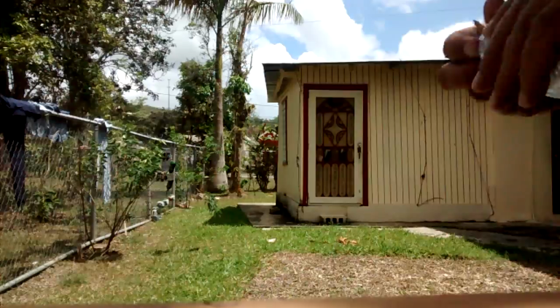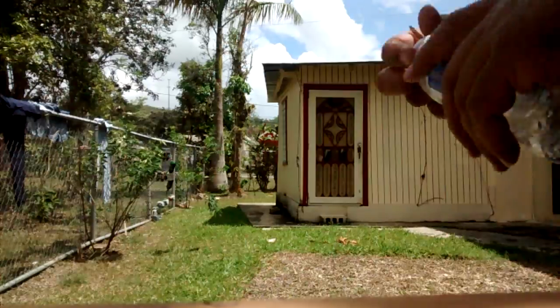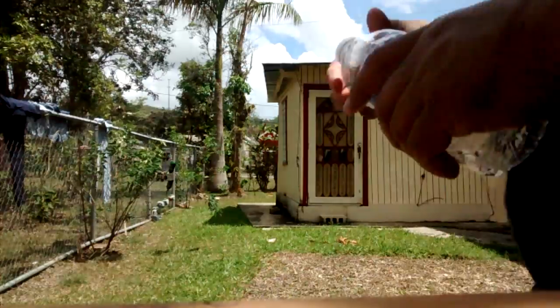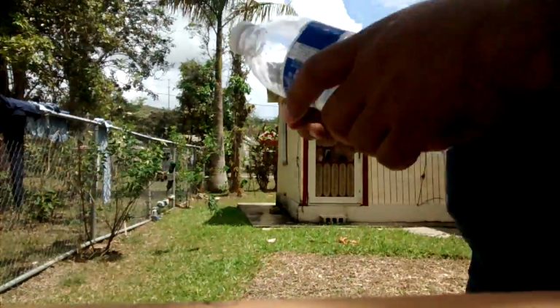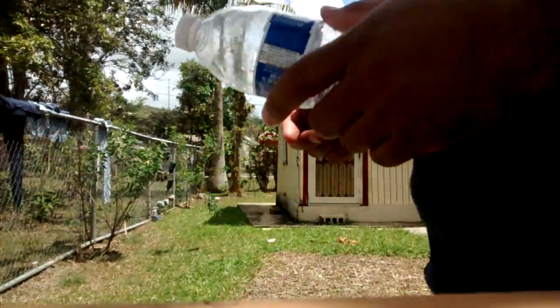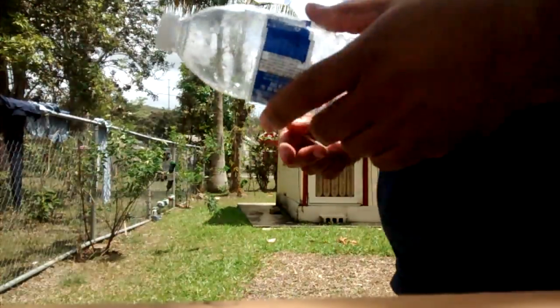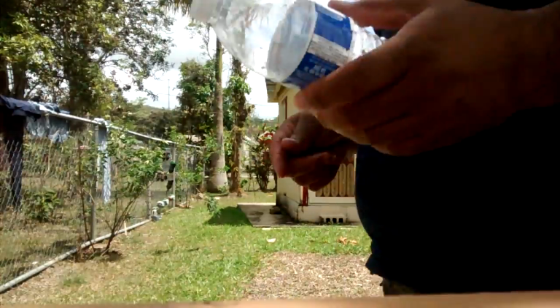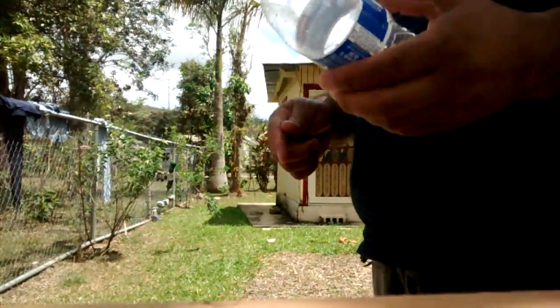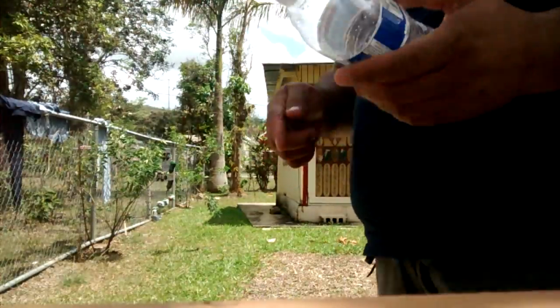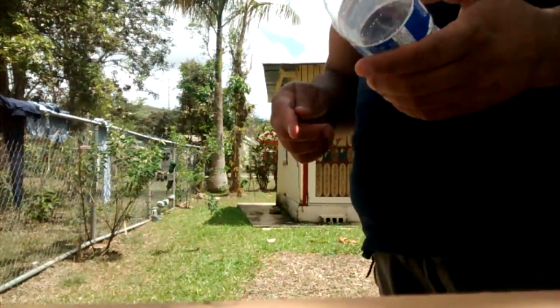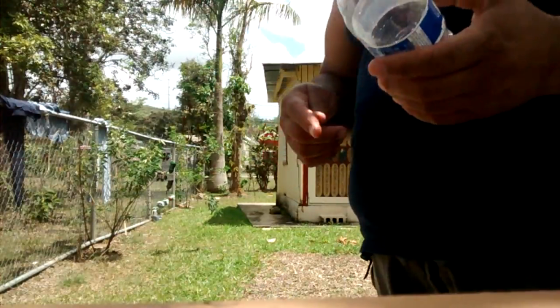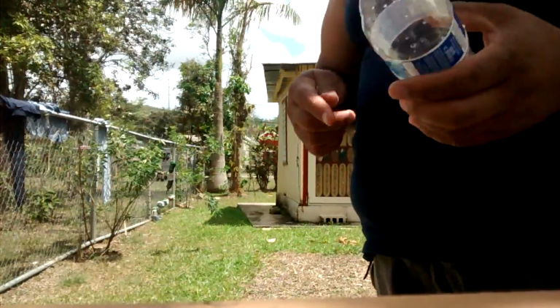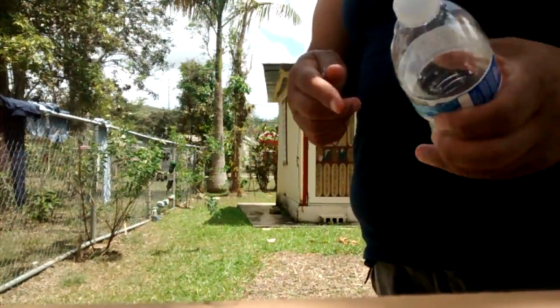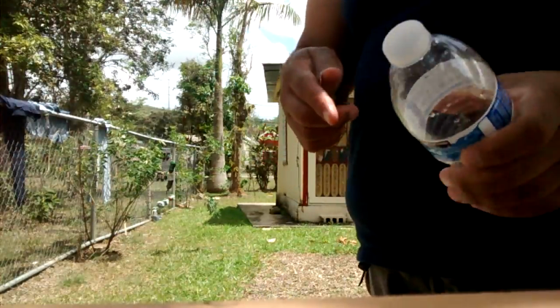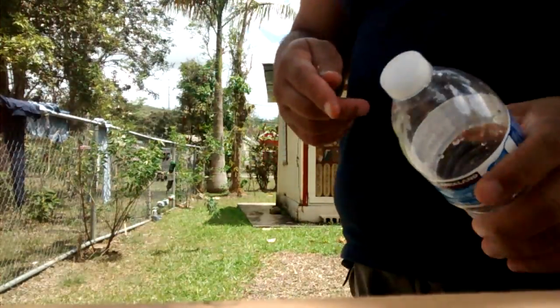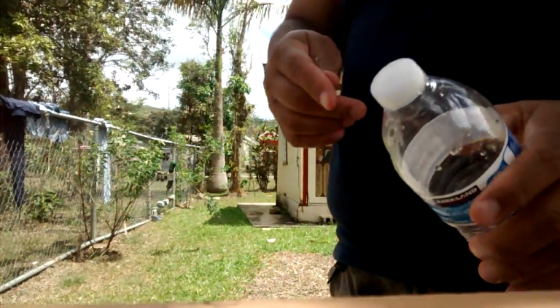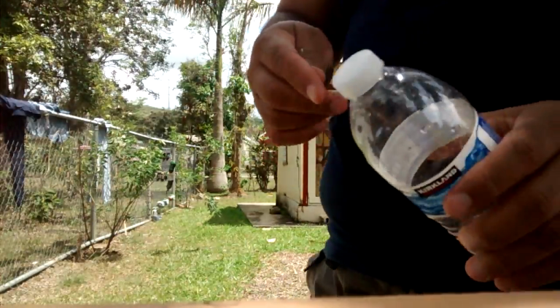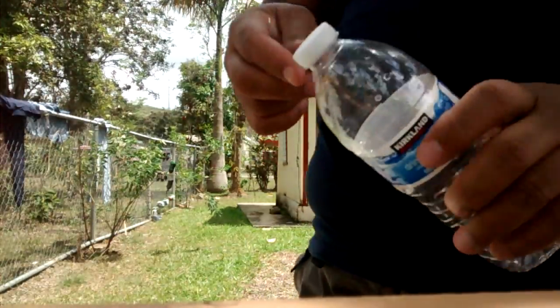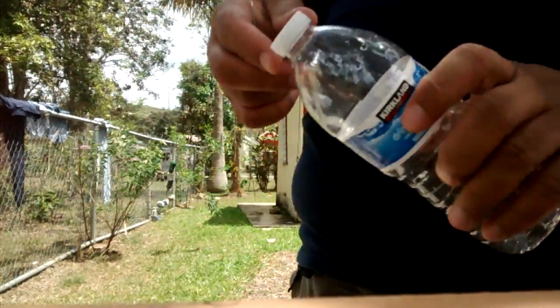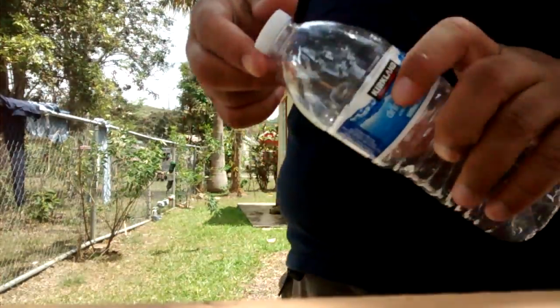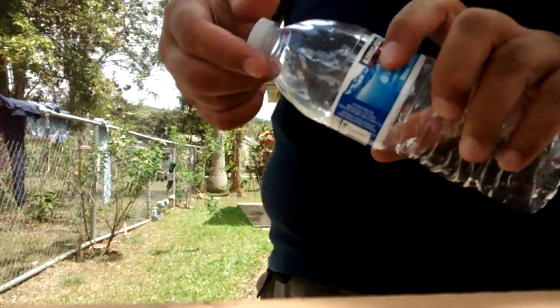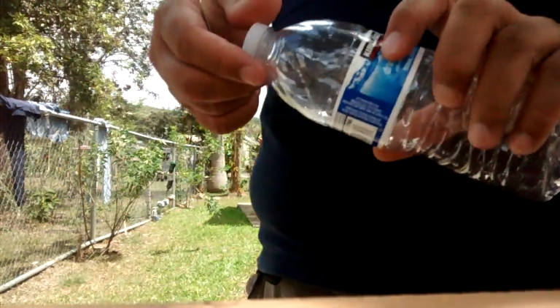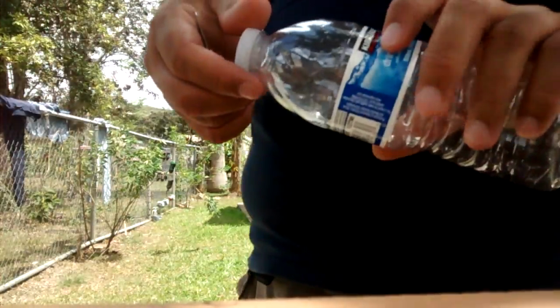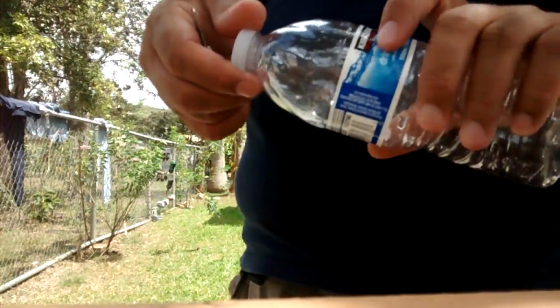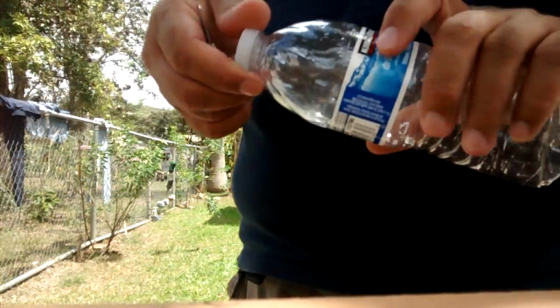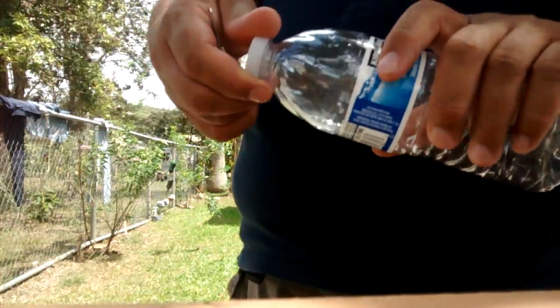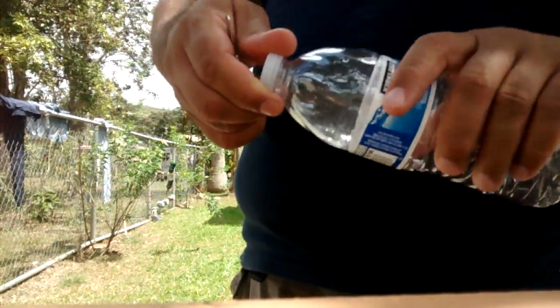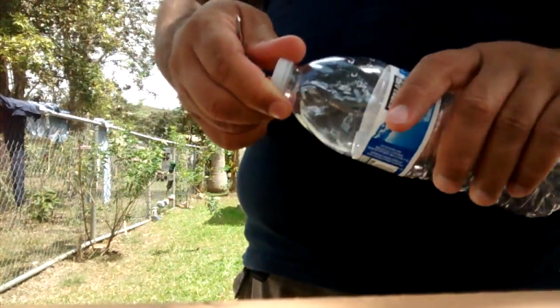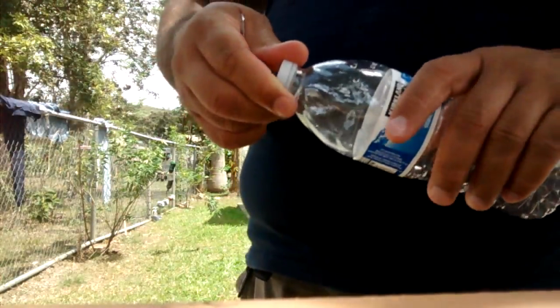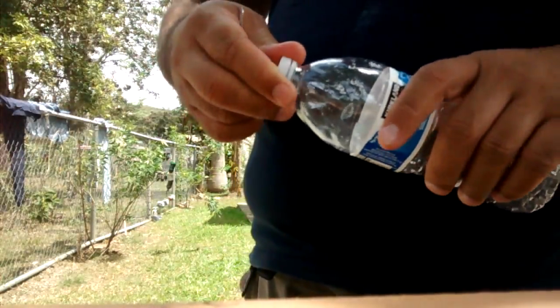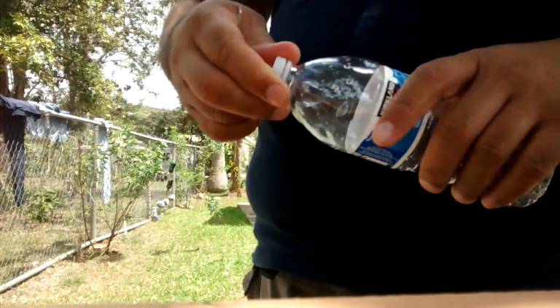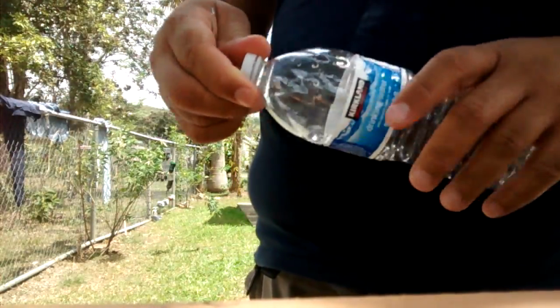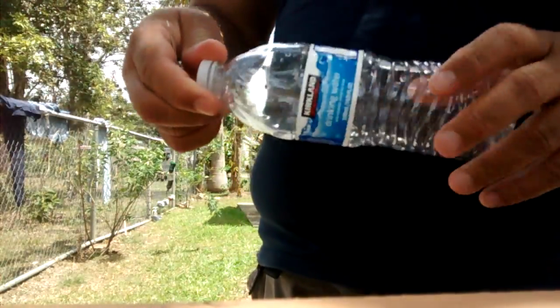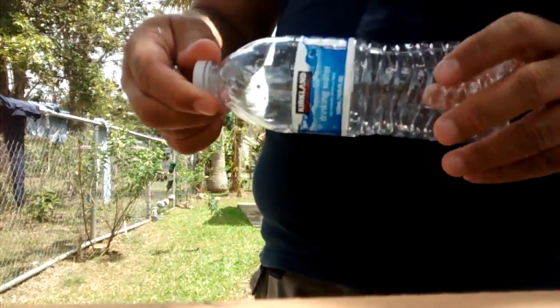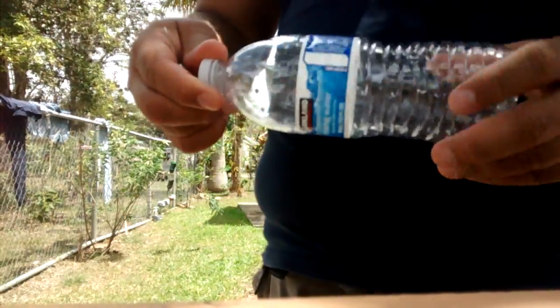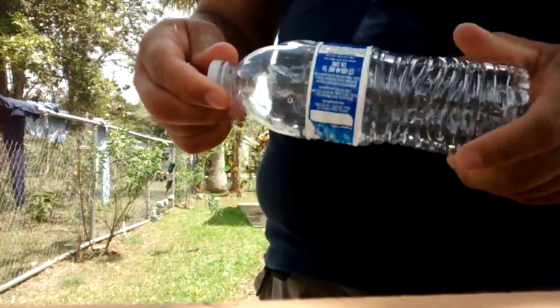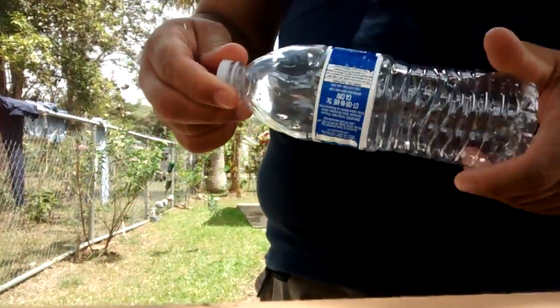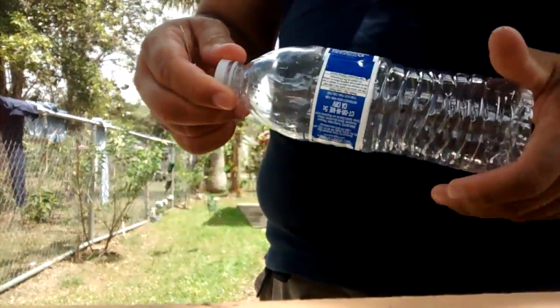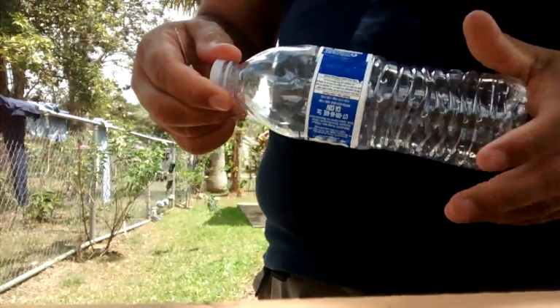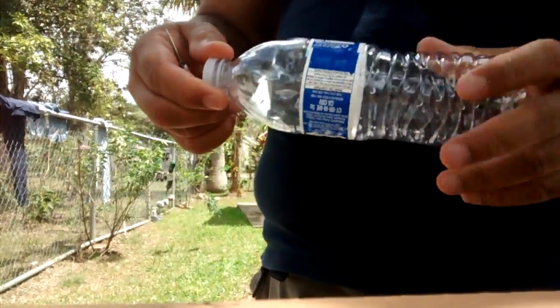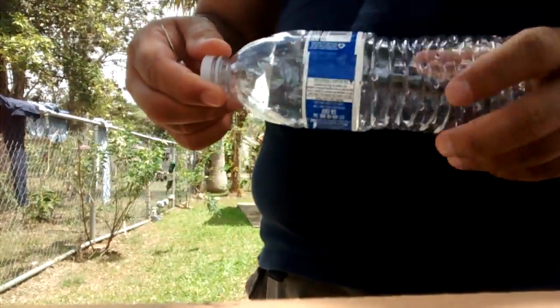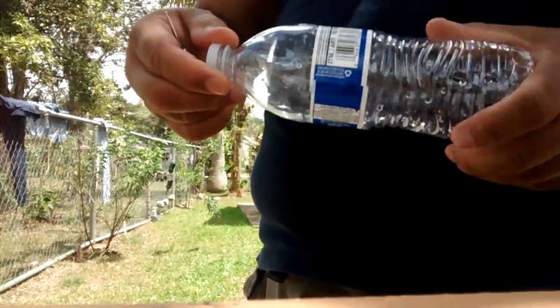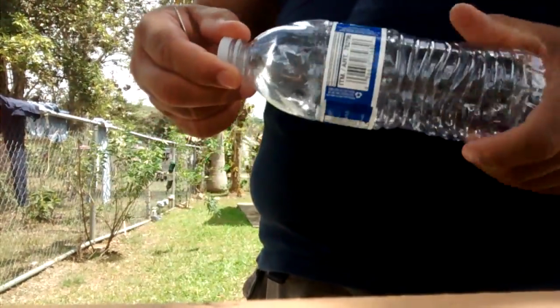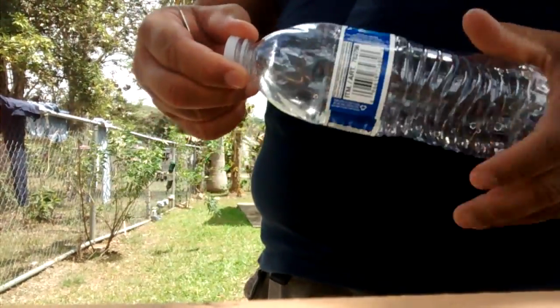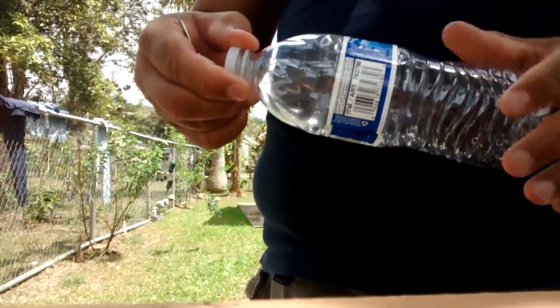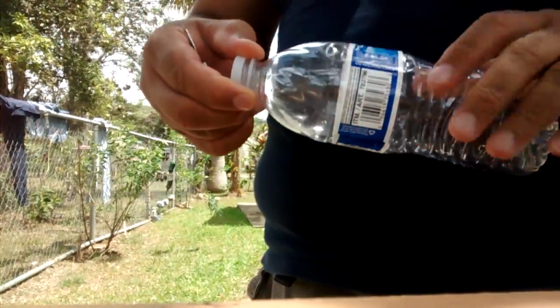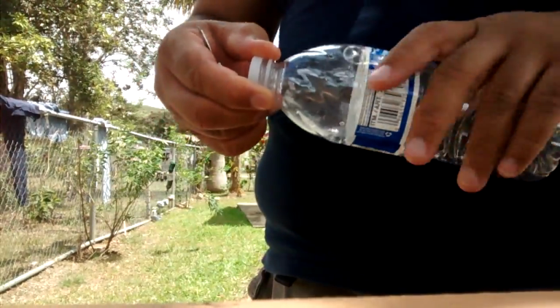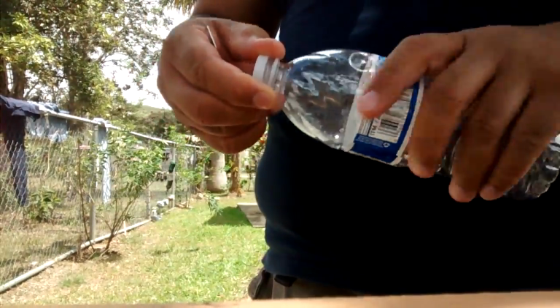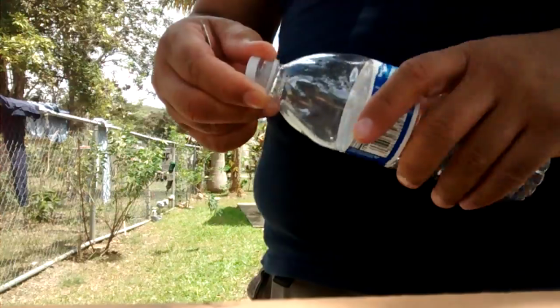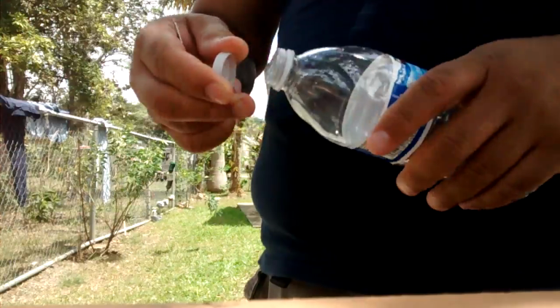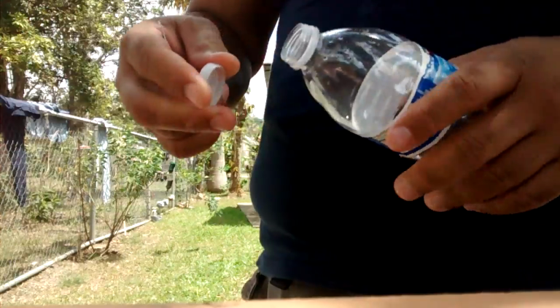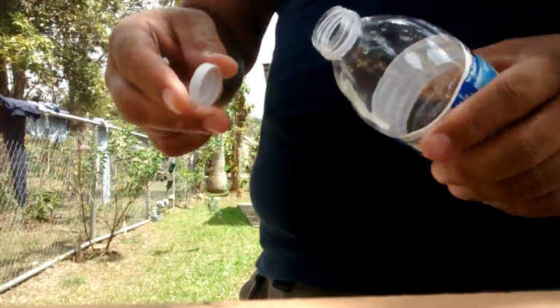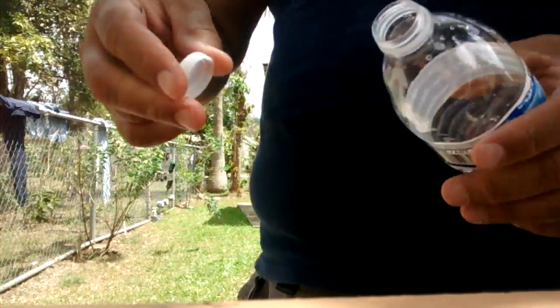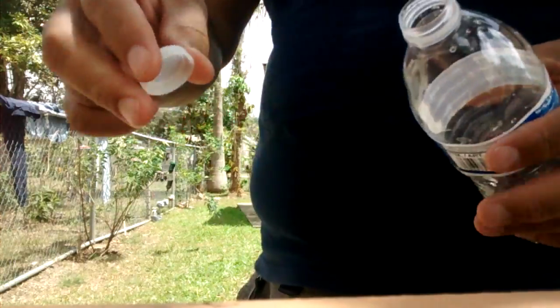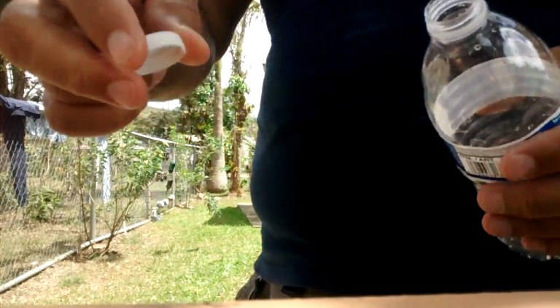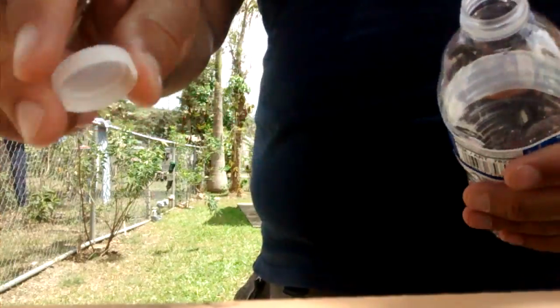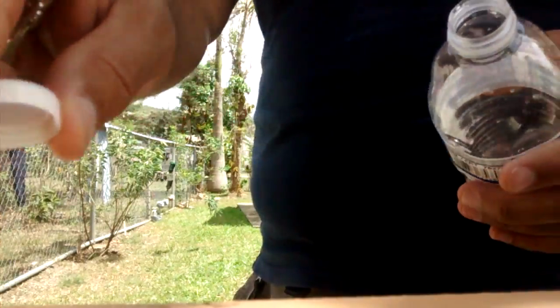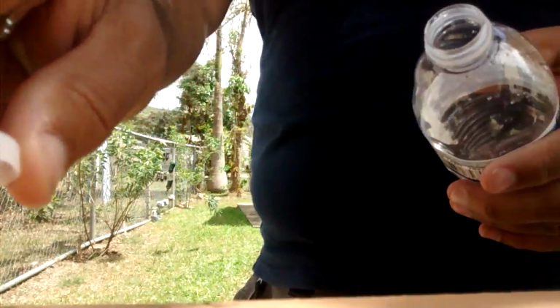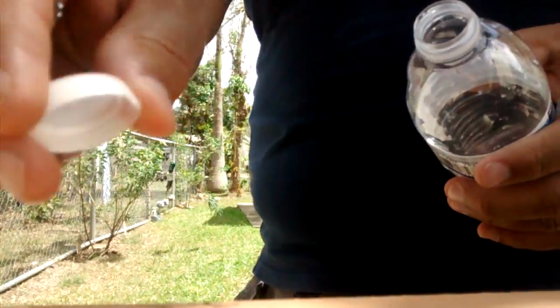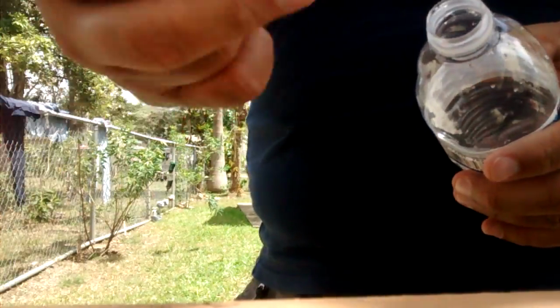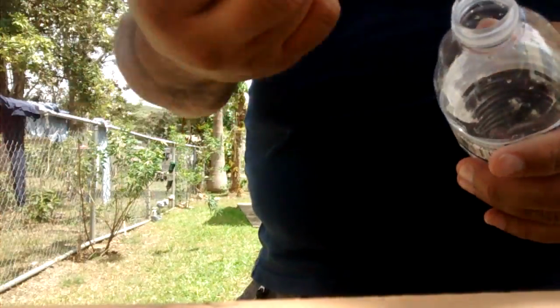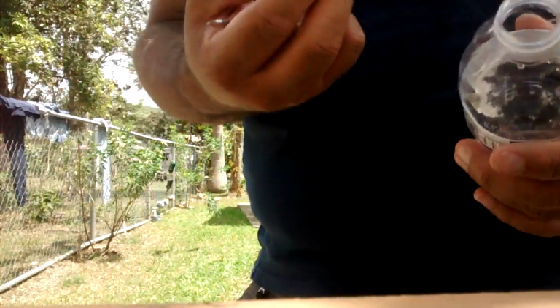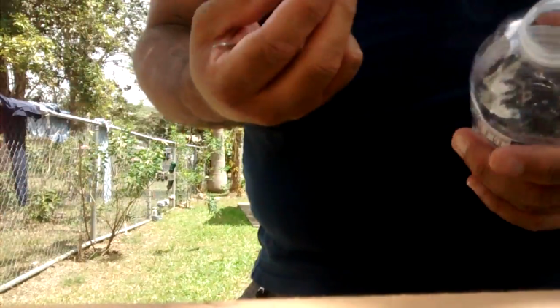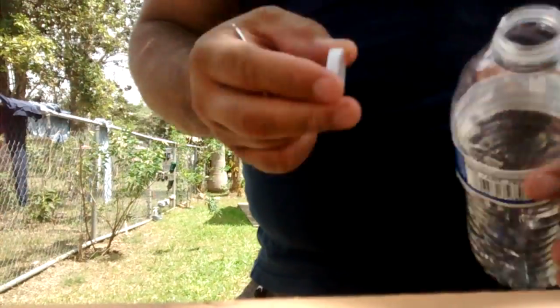Hi people, YouTube. I'm going to show you how to make a simple water hack — how to carry your water.